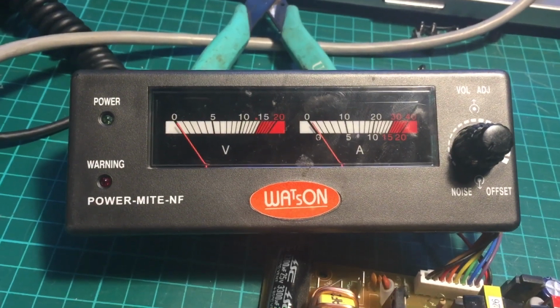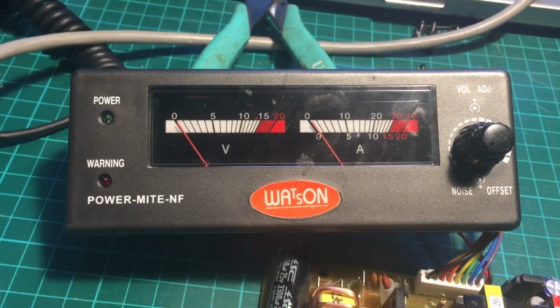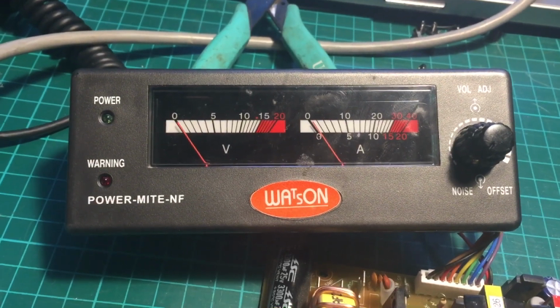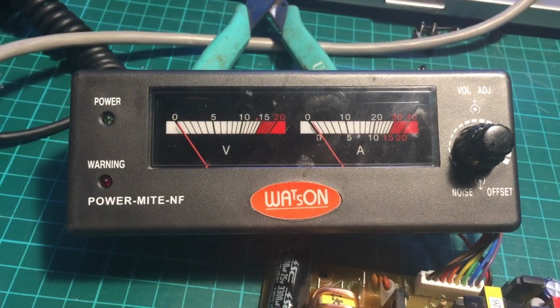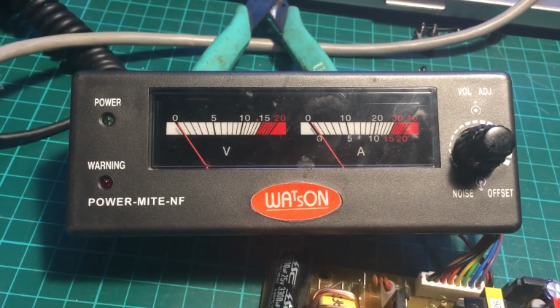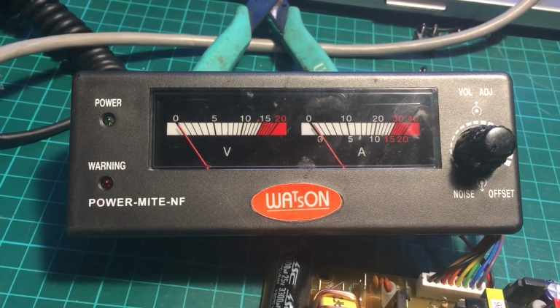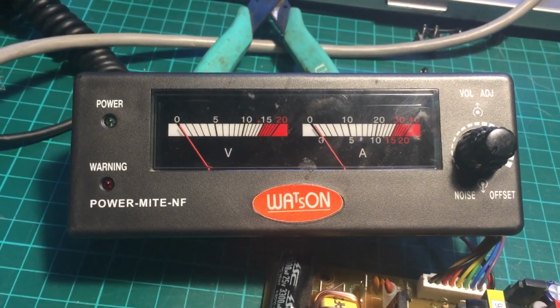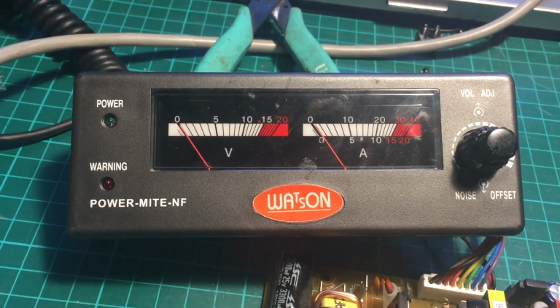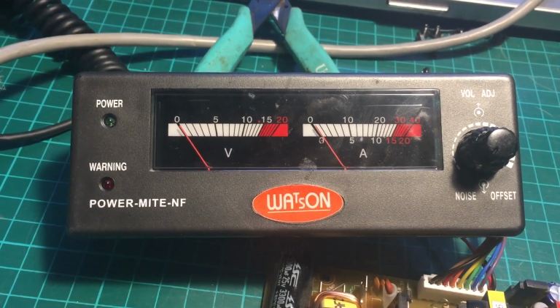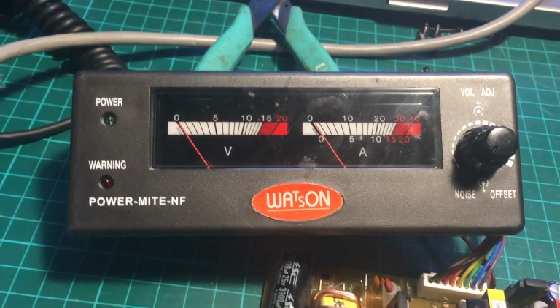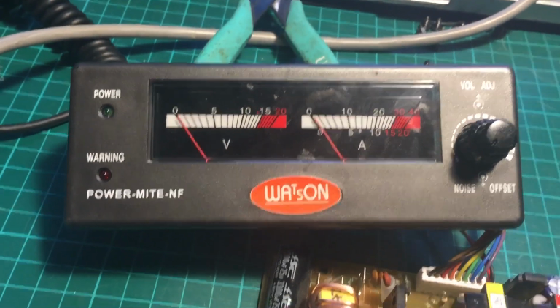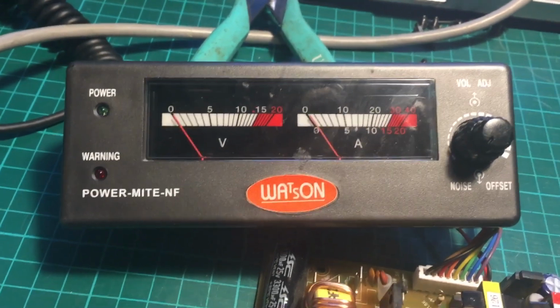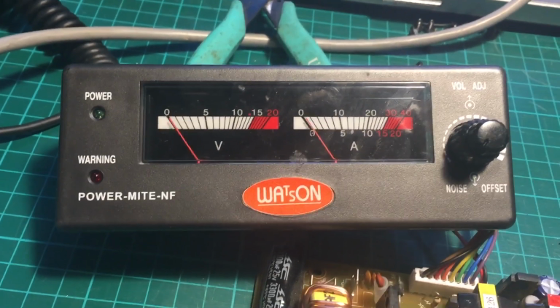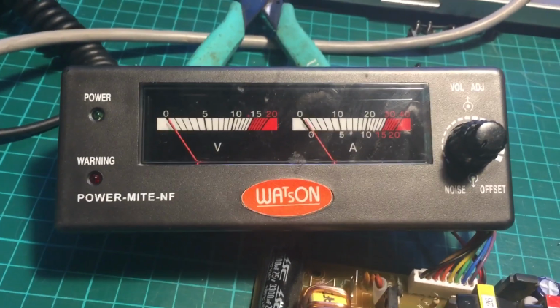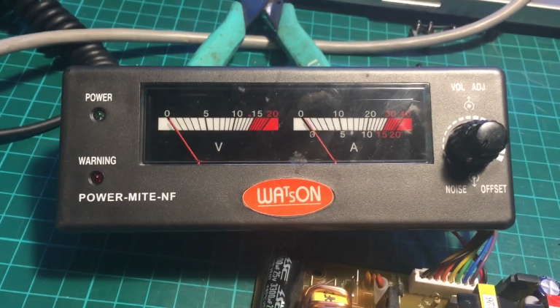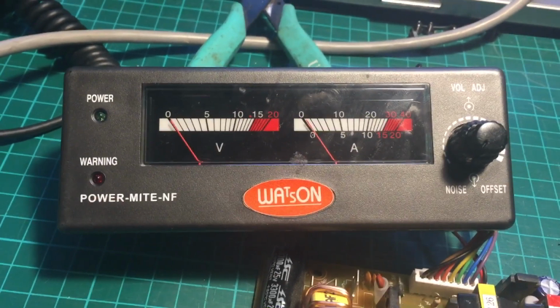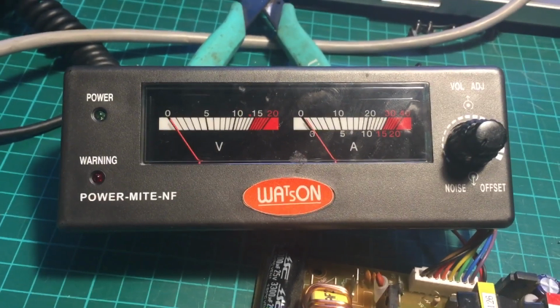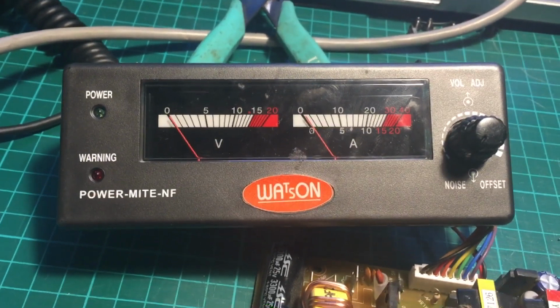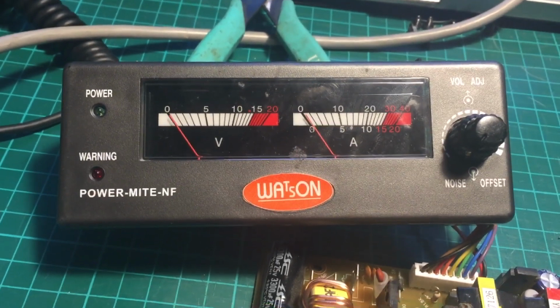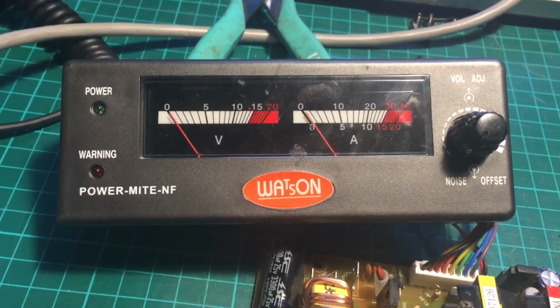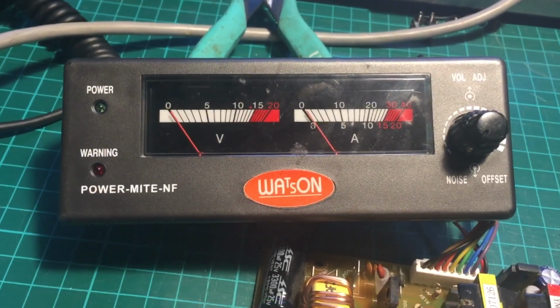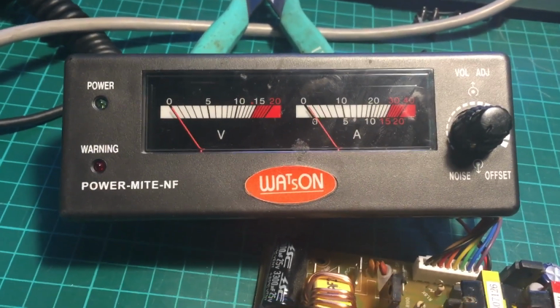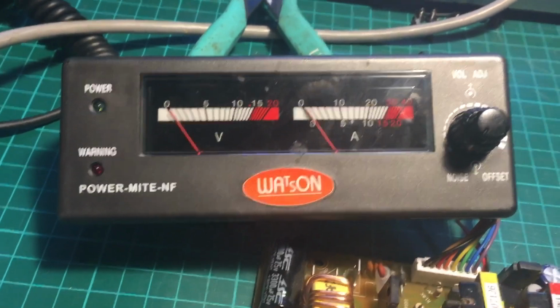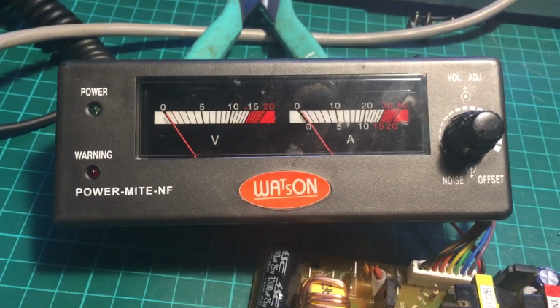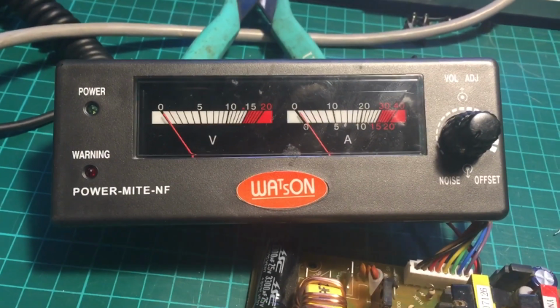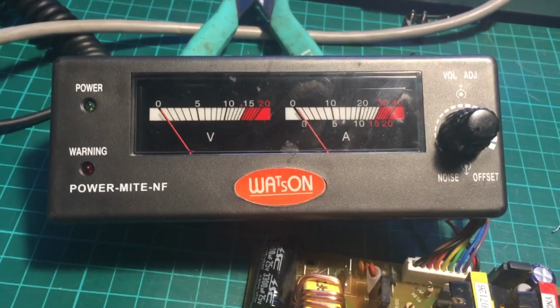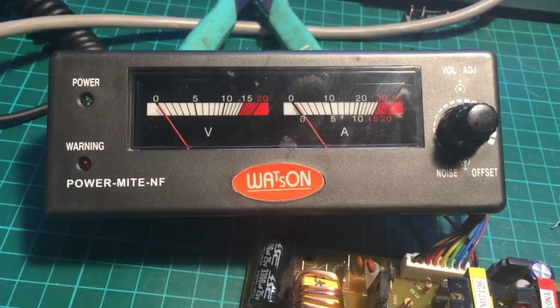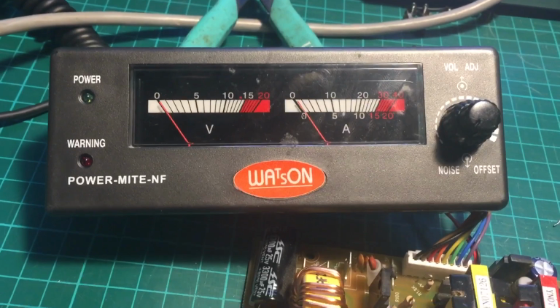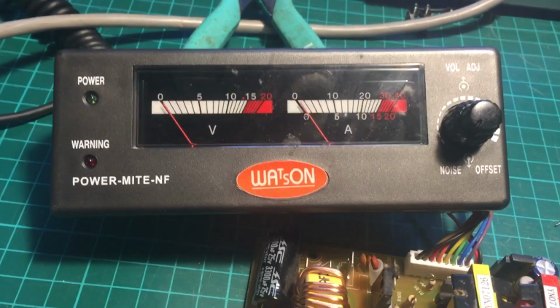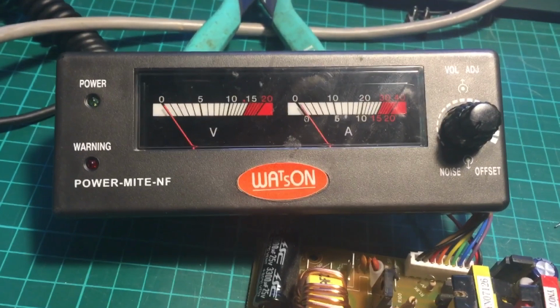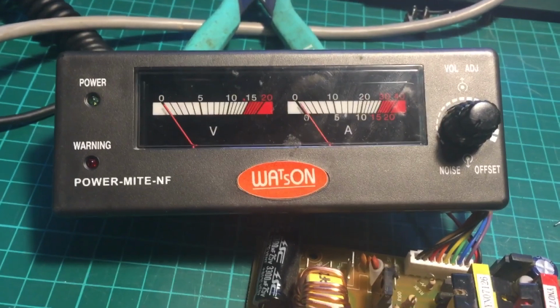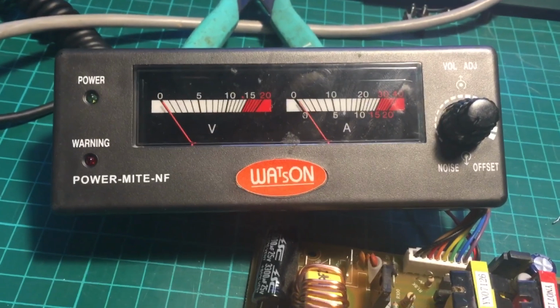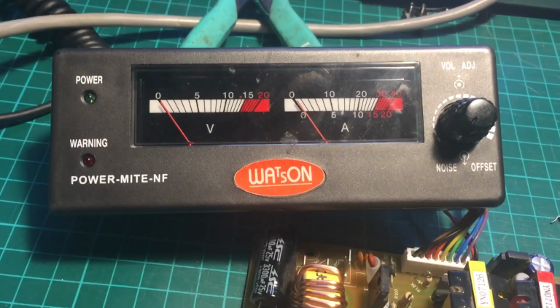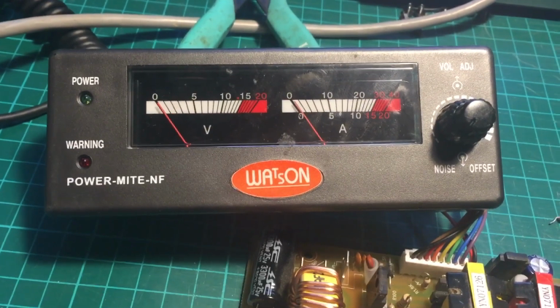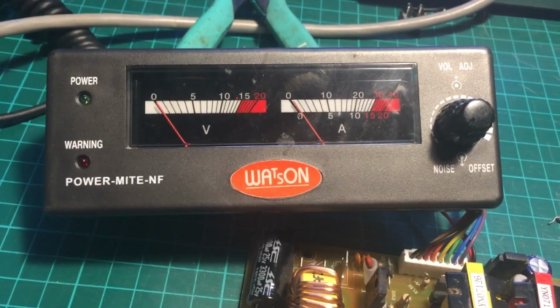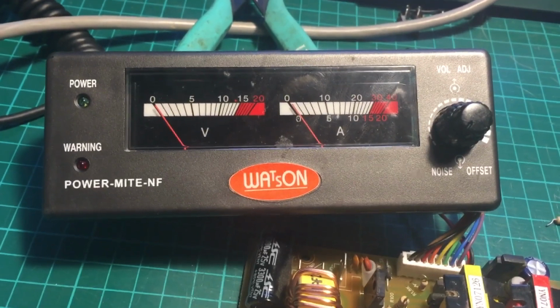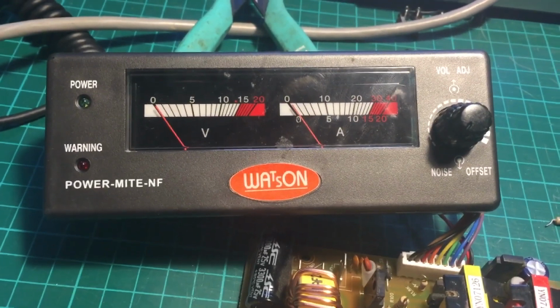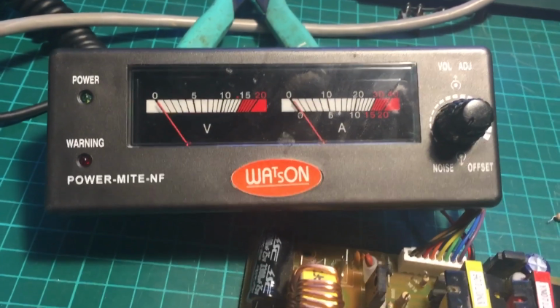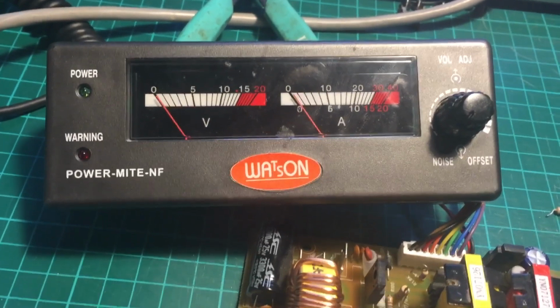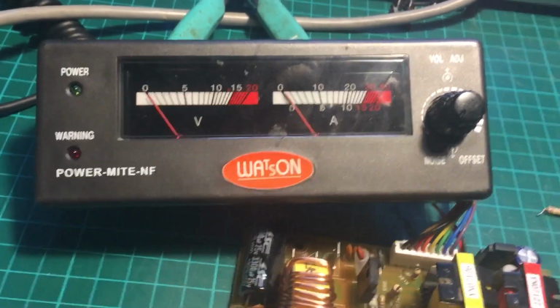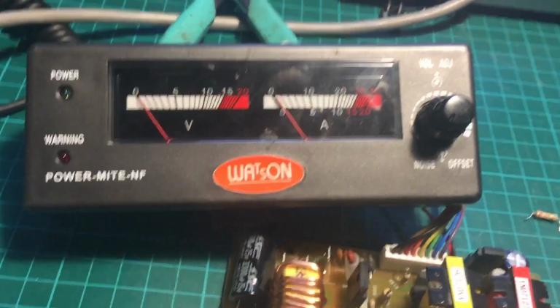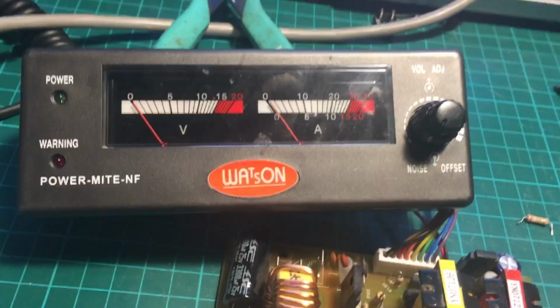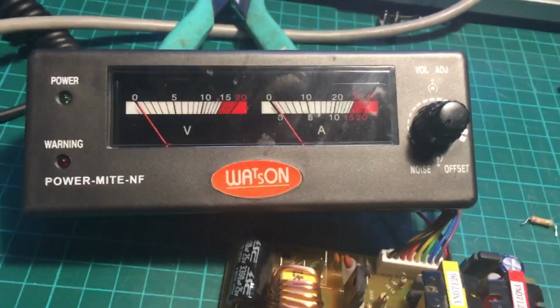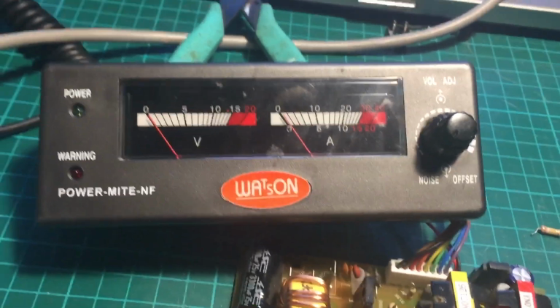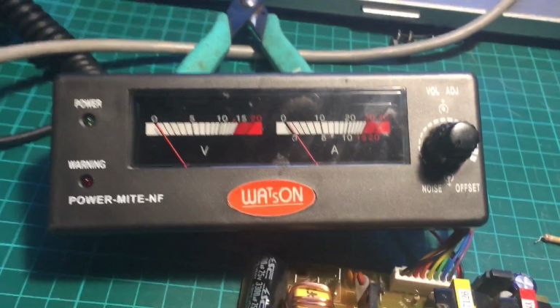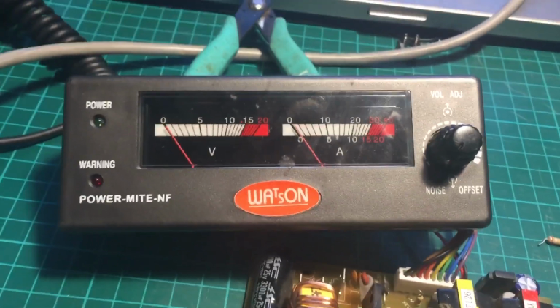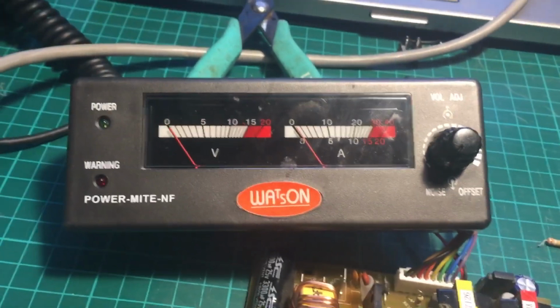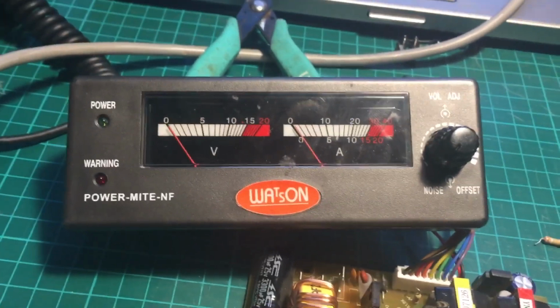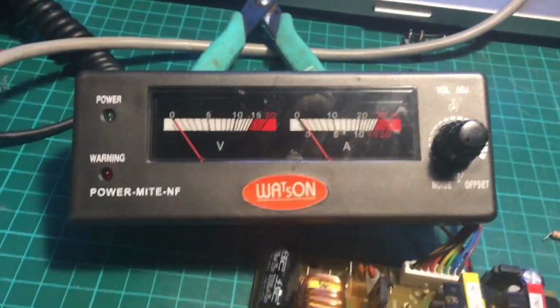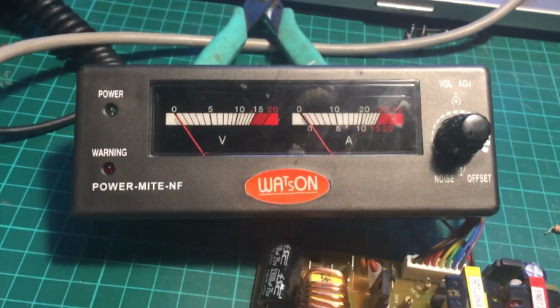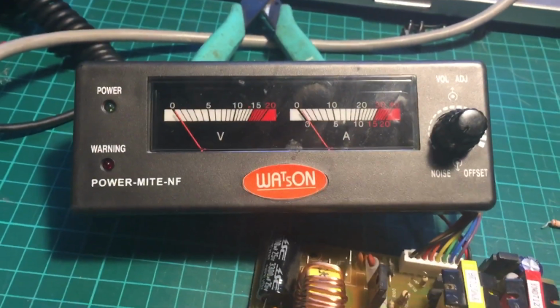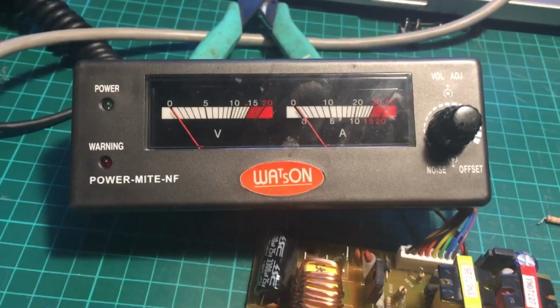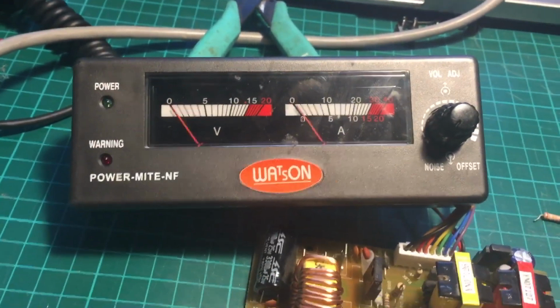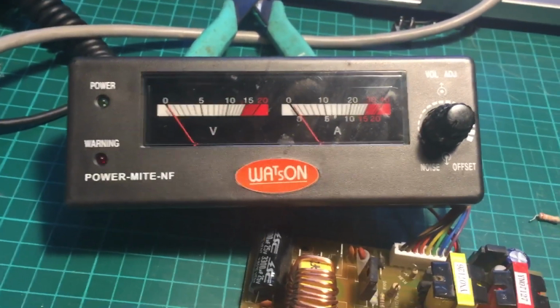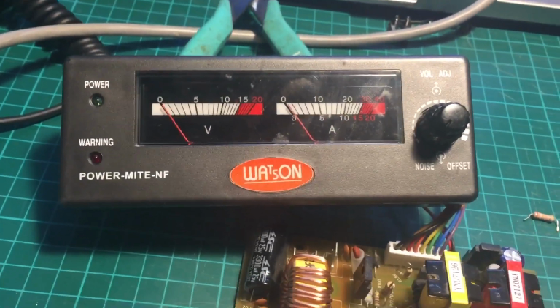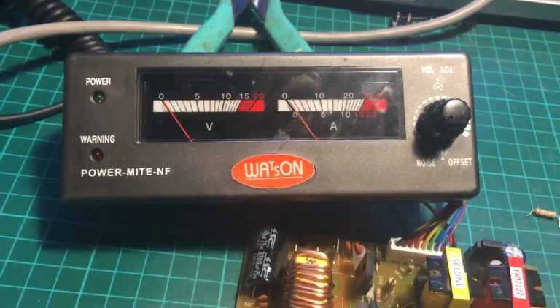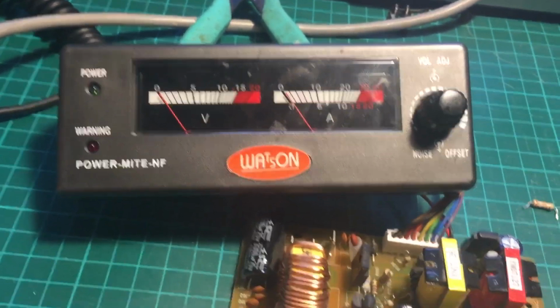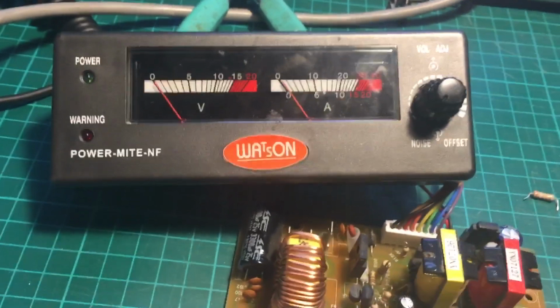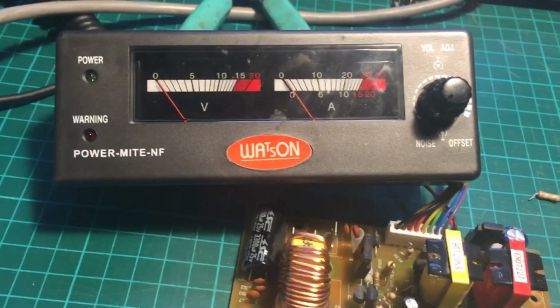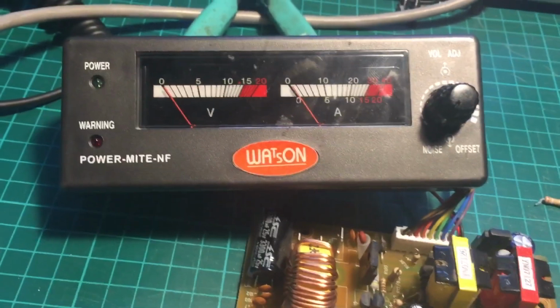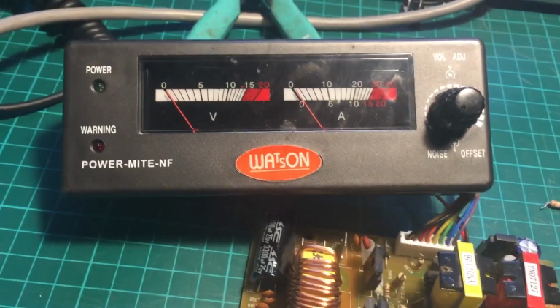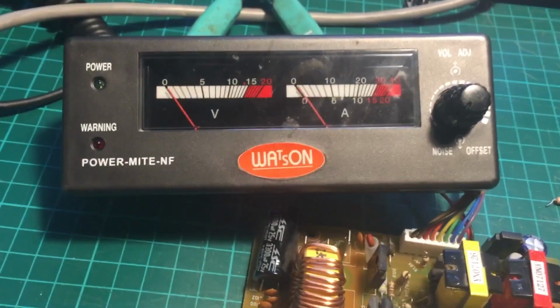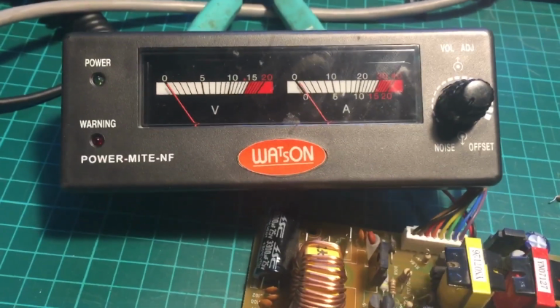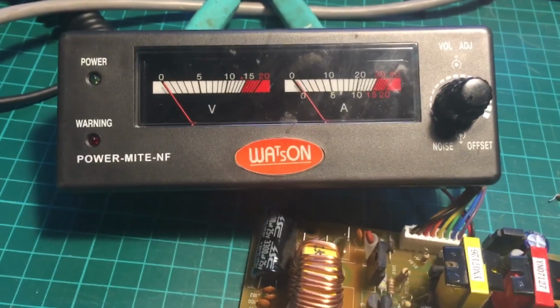Watson Powermite NF, faulty supply. The fault appeared to be that it was just totally dead.